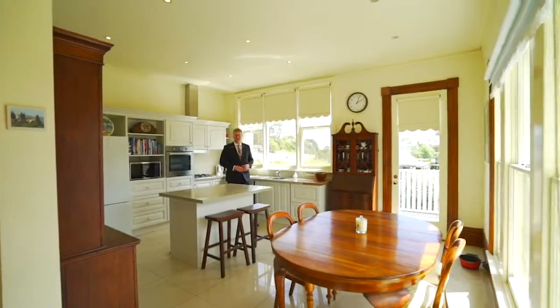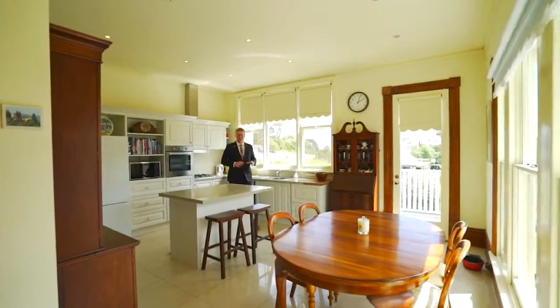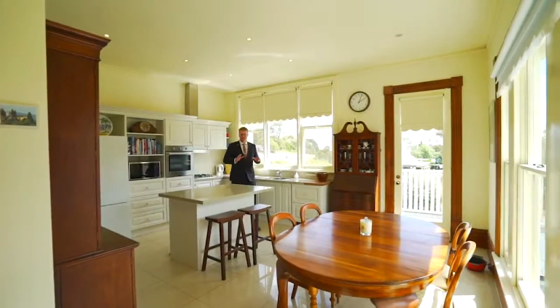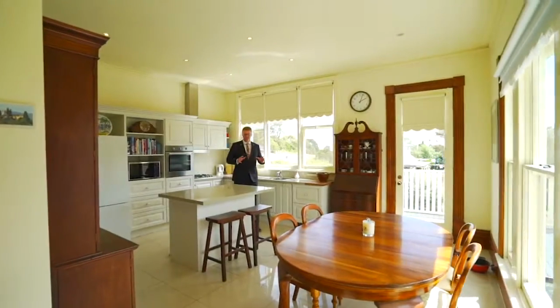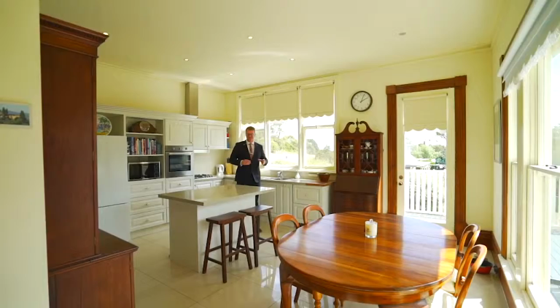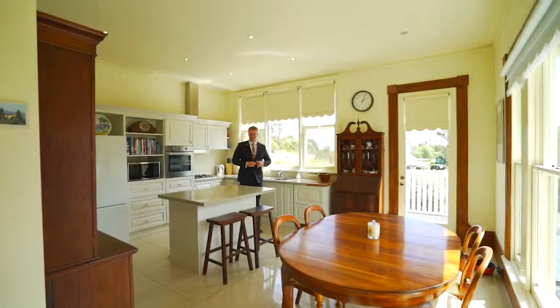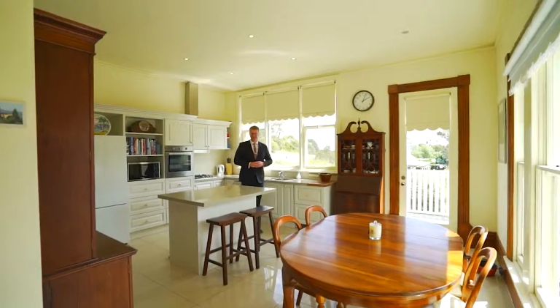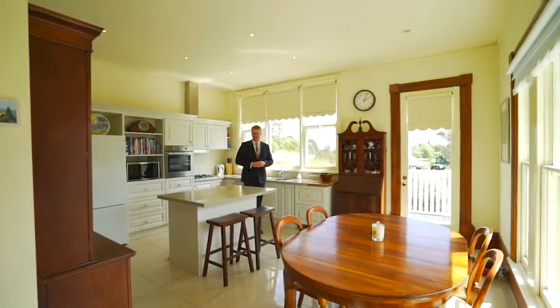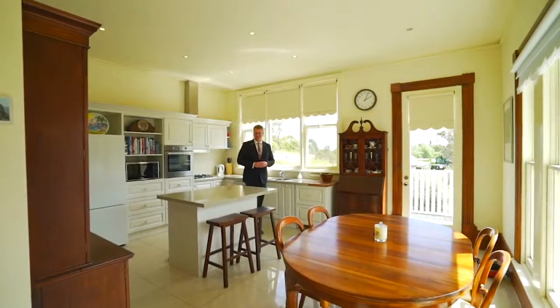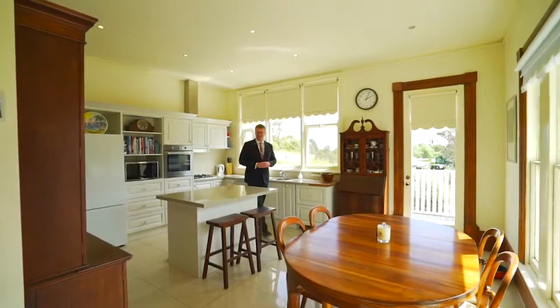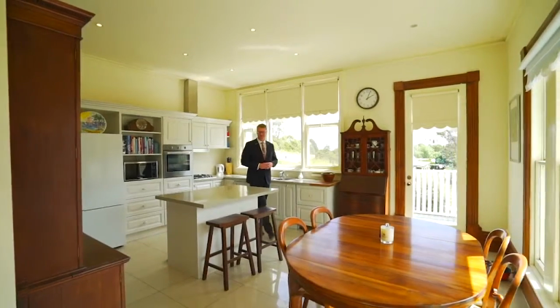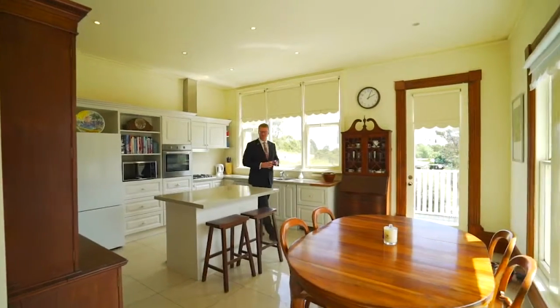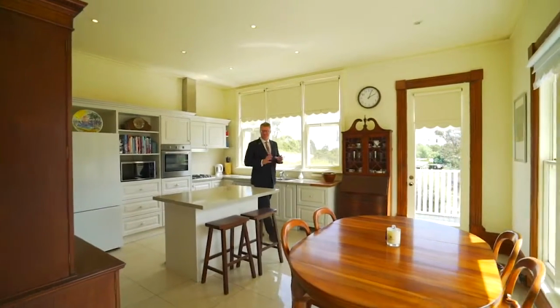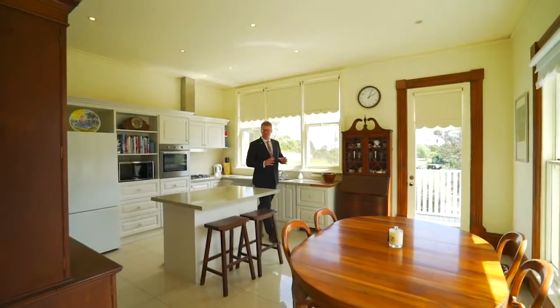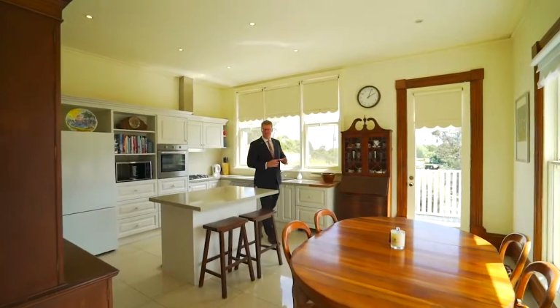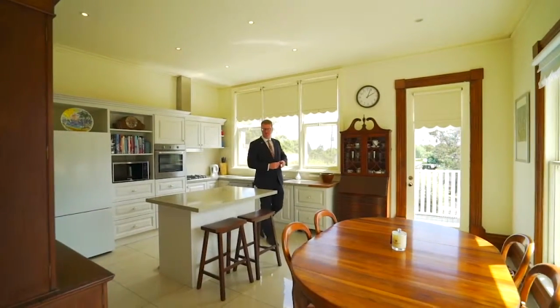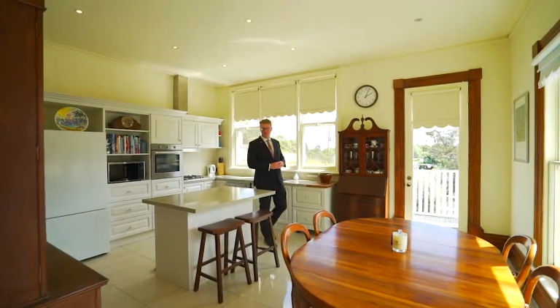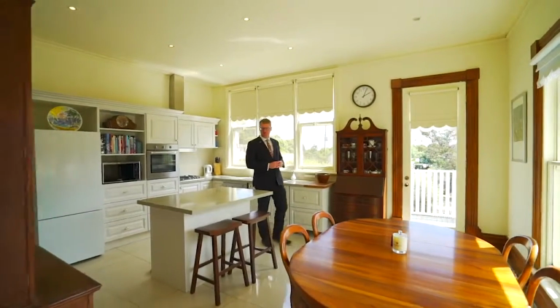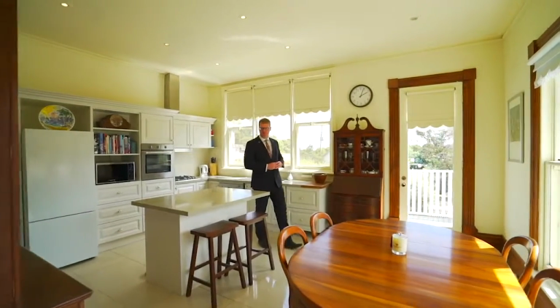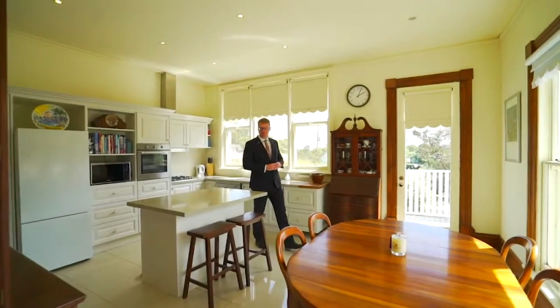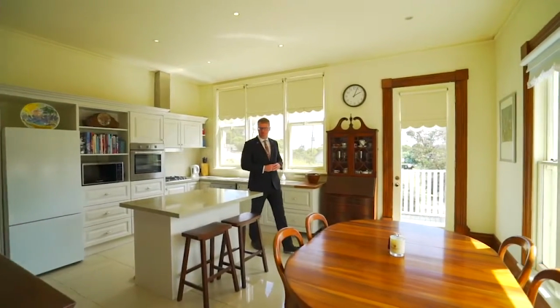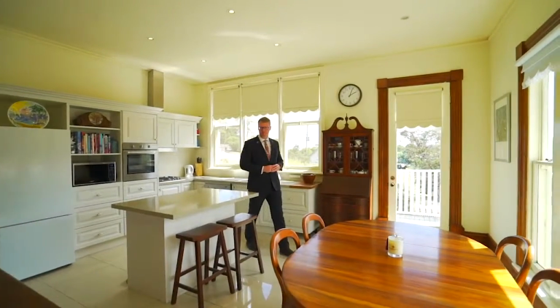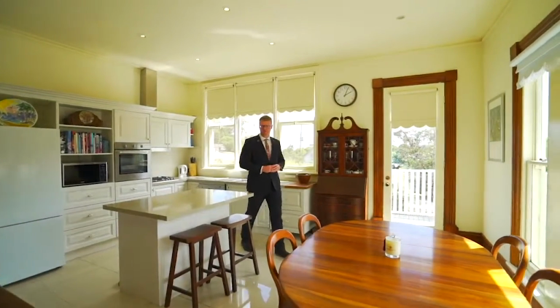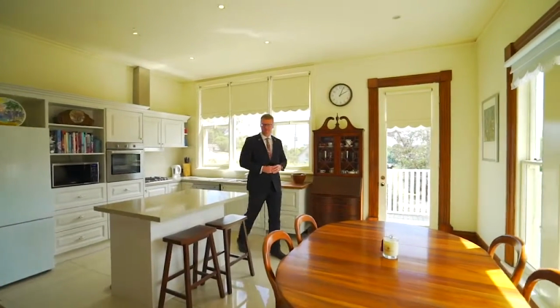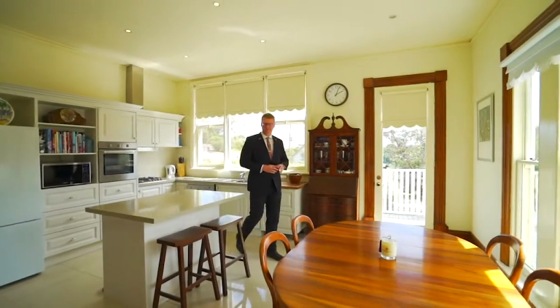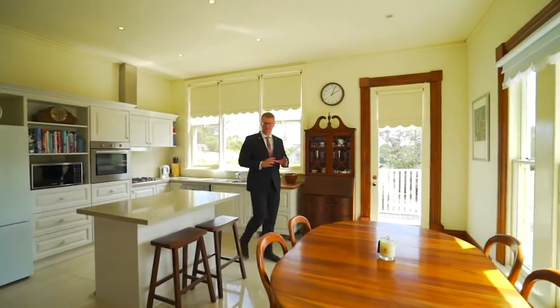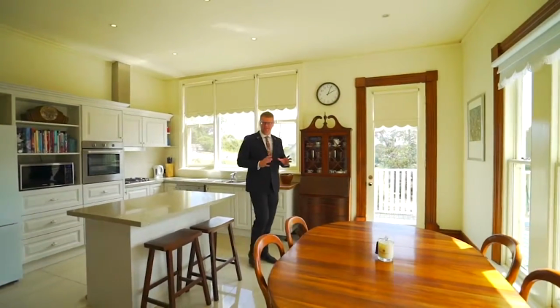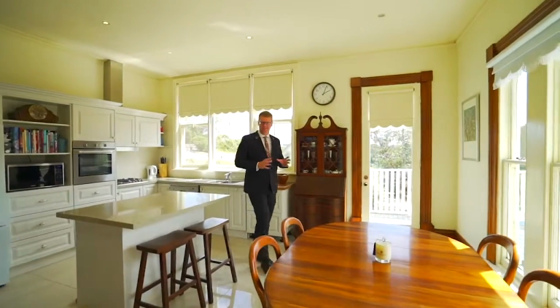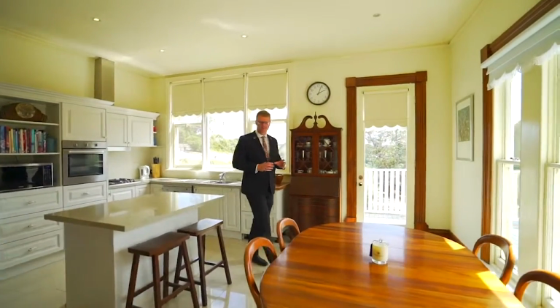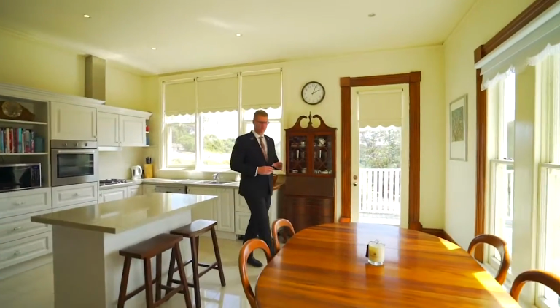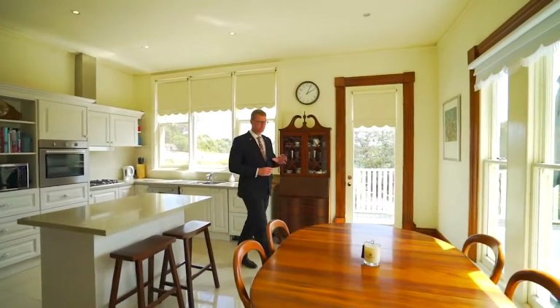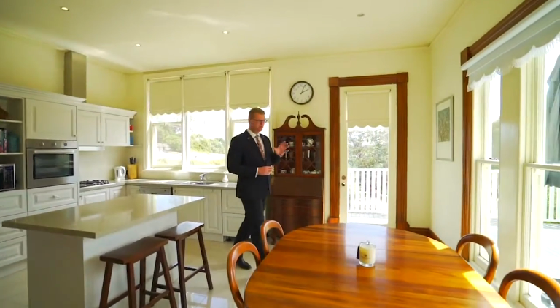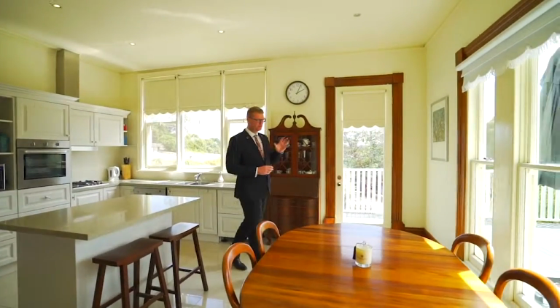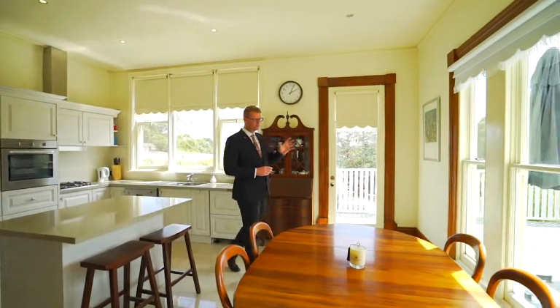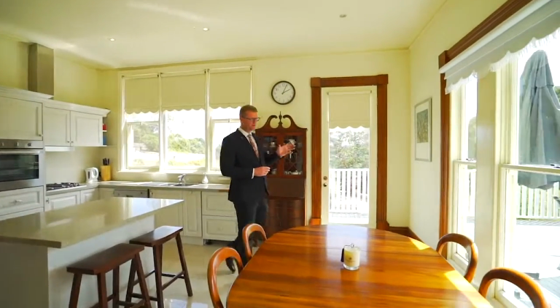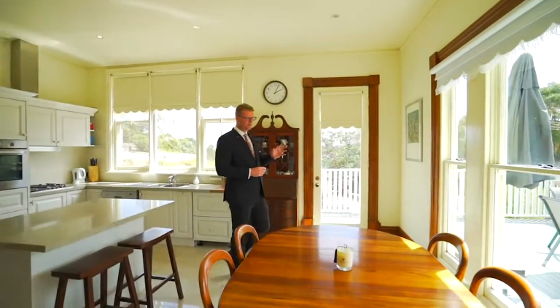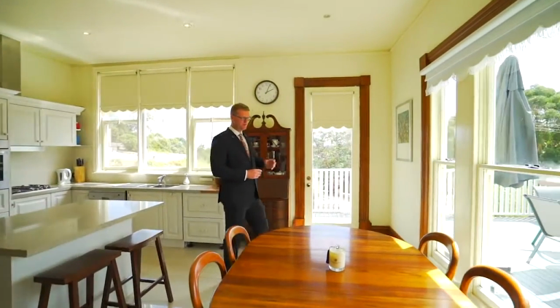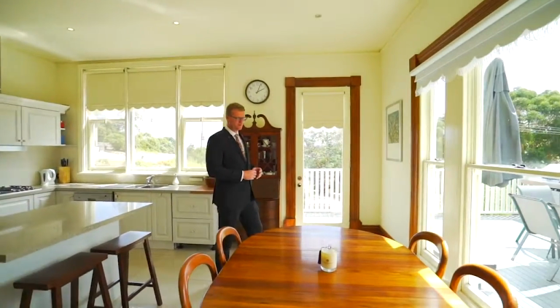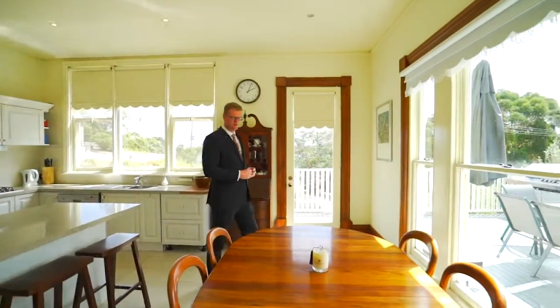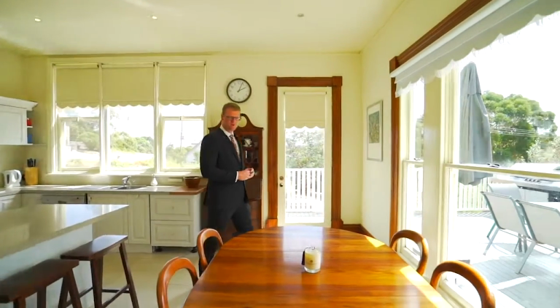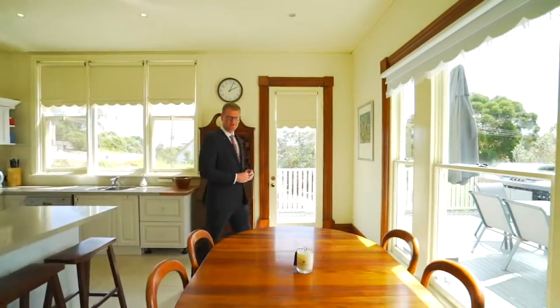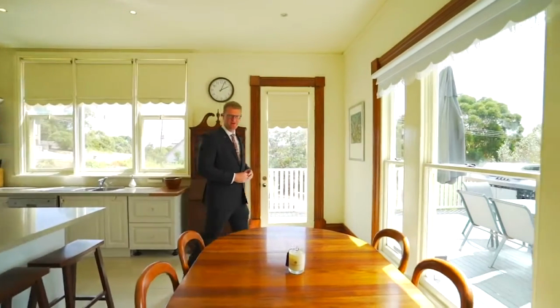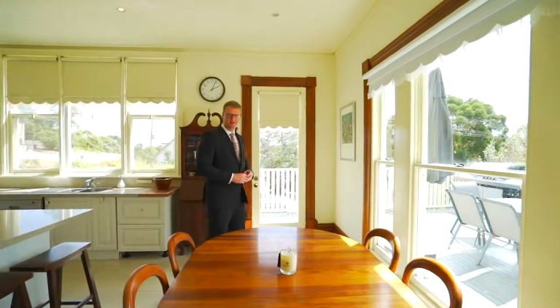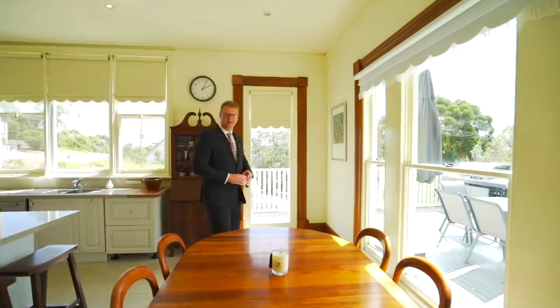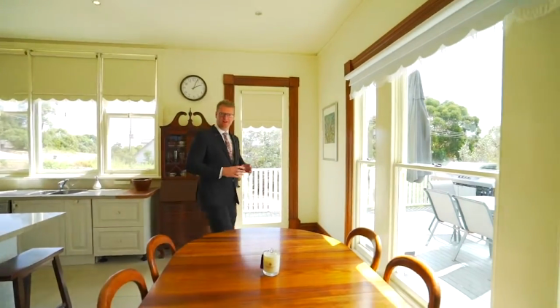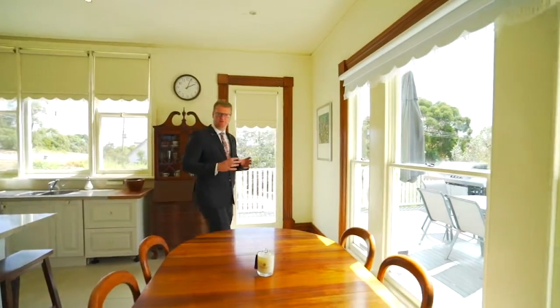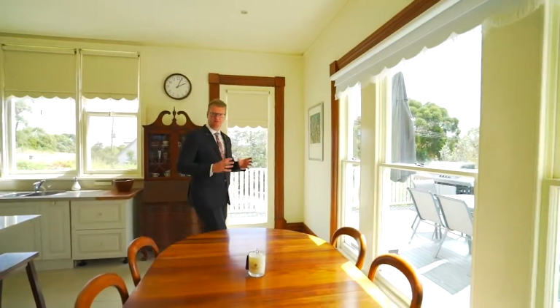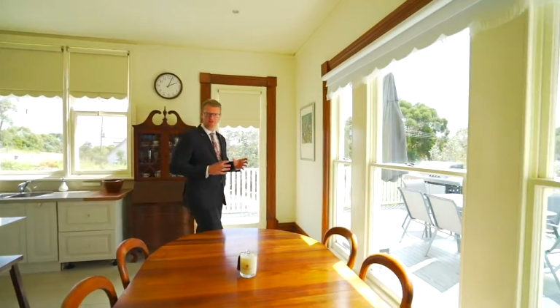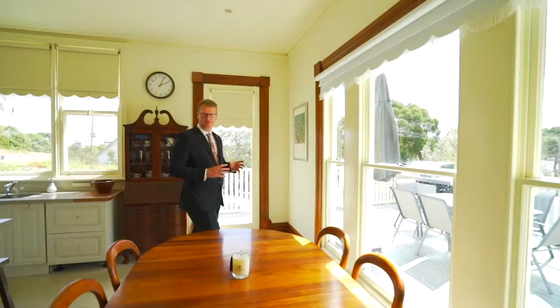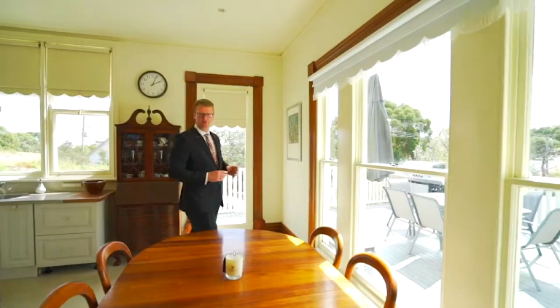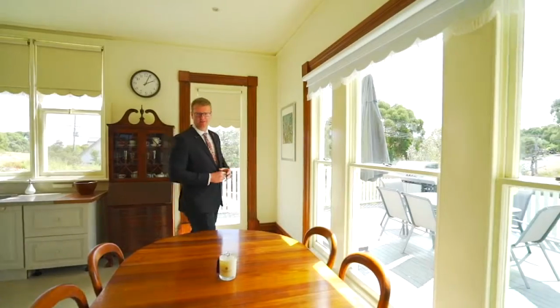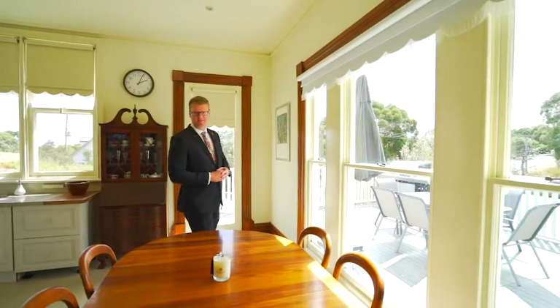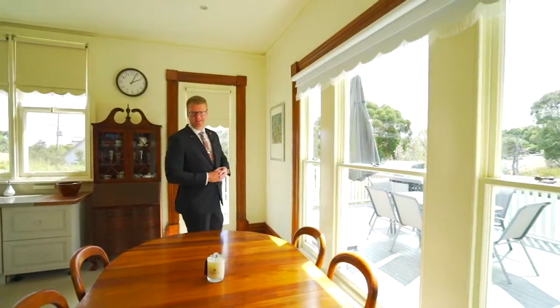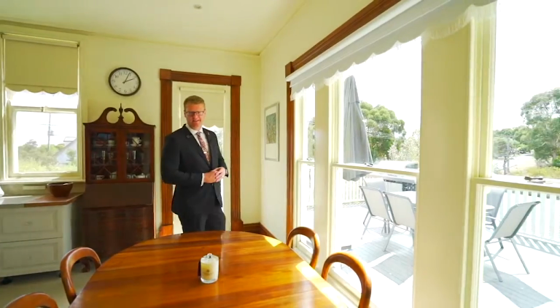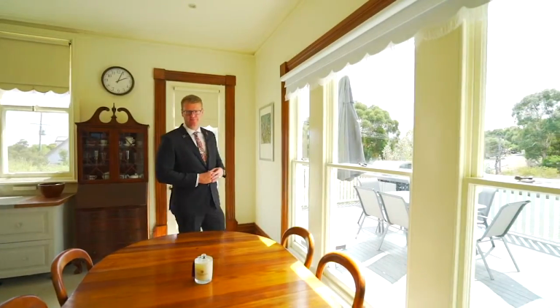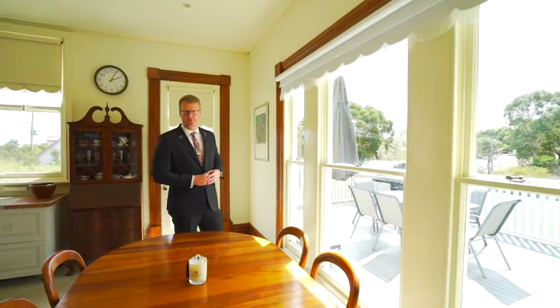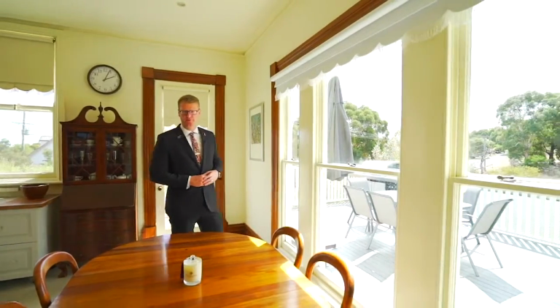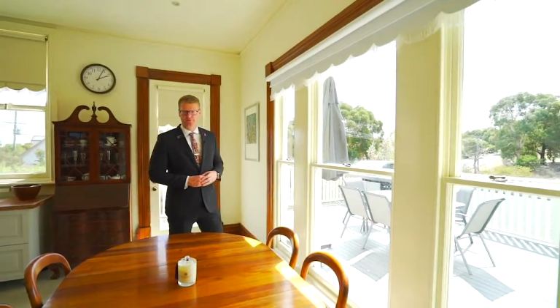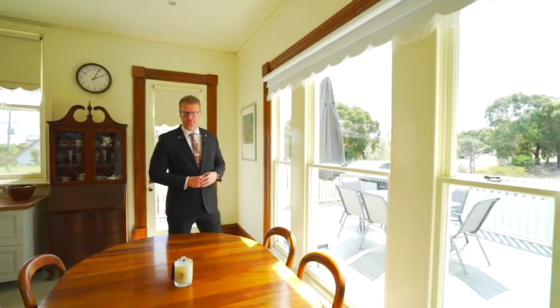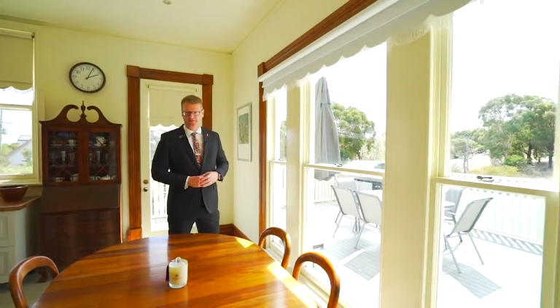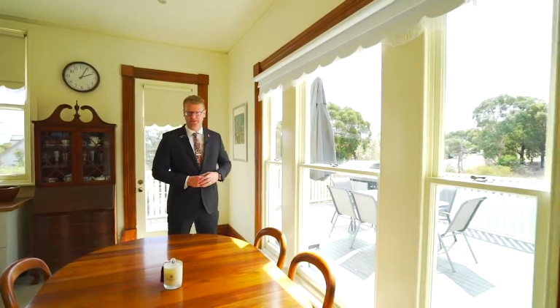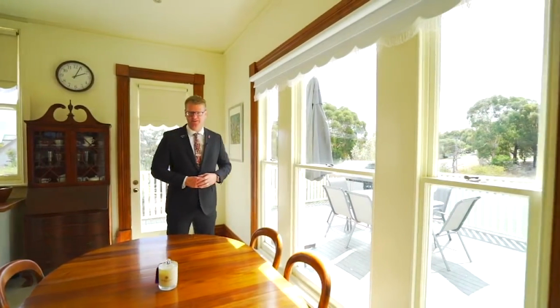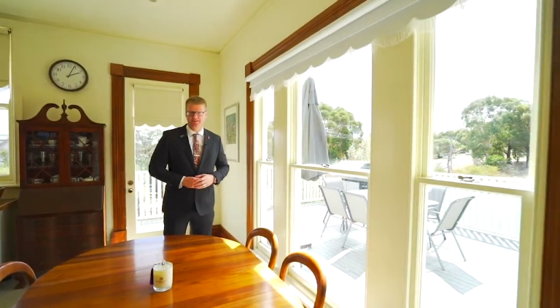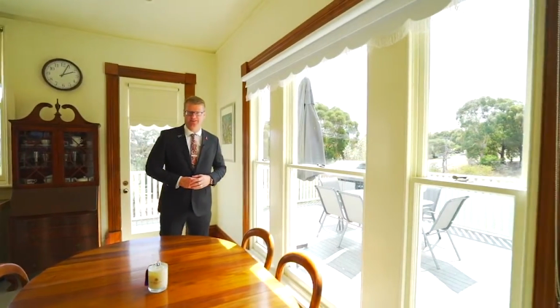This stunning kitchen is a key feature to the property that captures the beautiful views on offer and flows onto the informal living area.